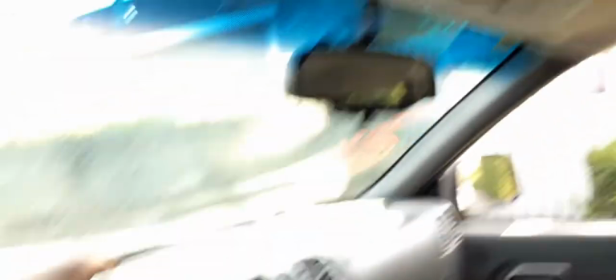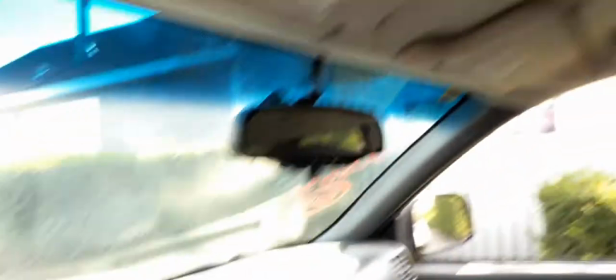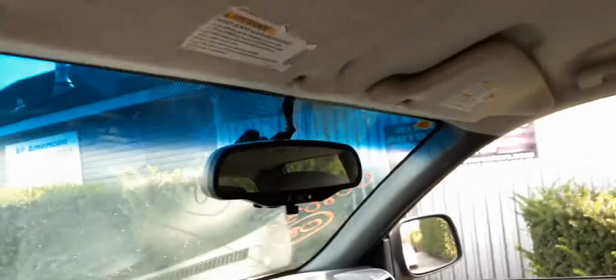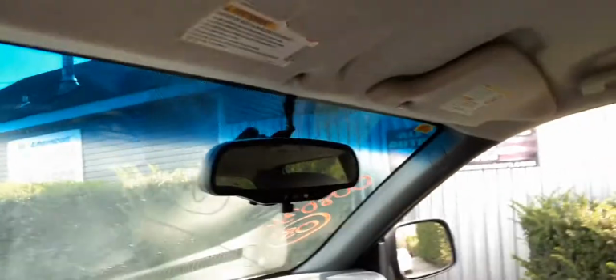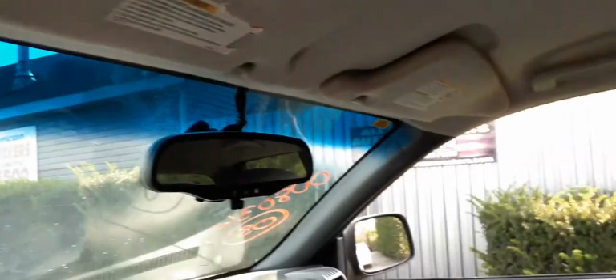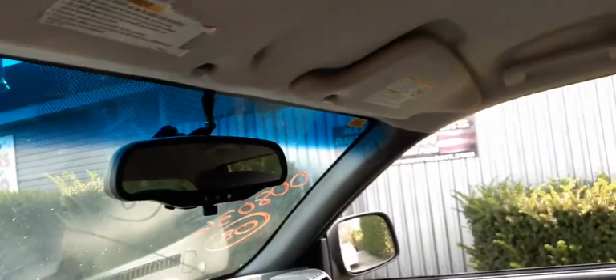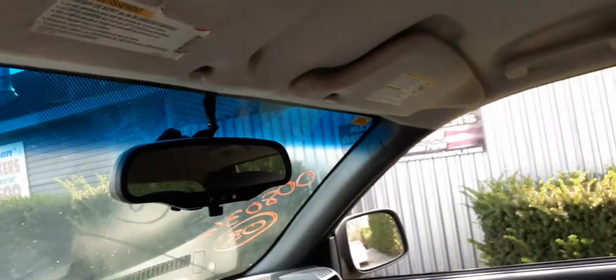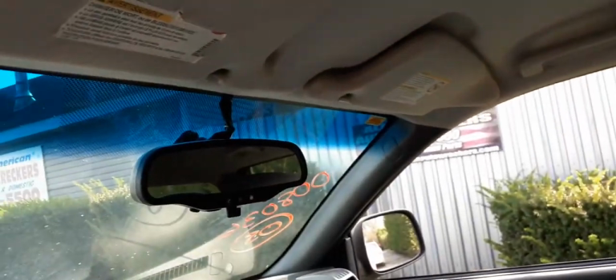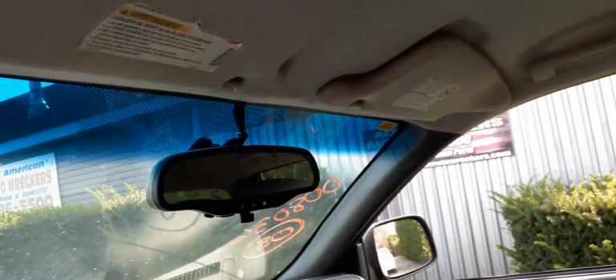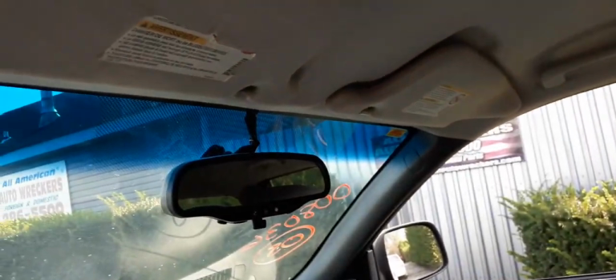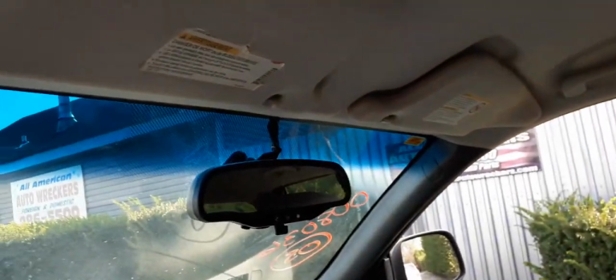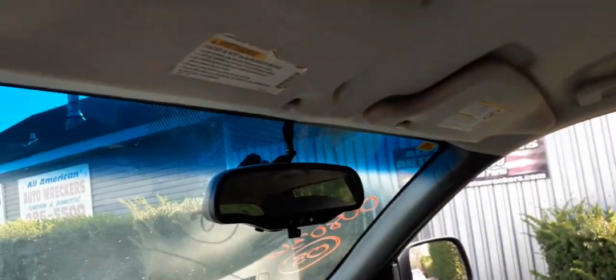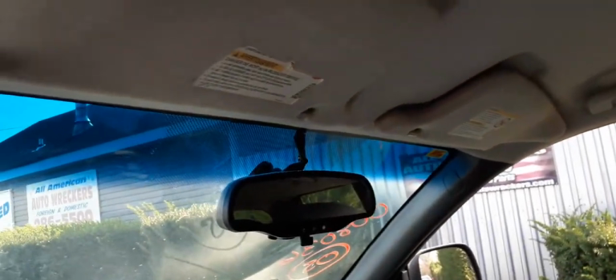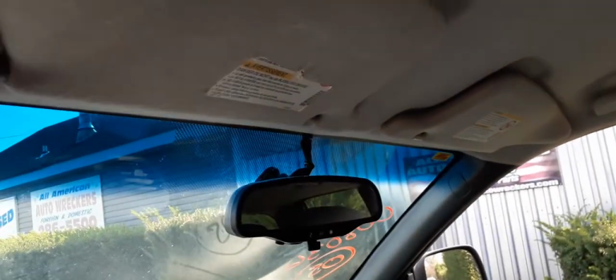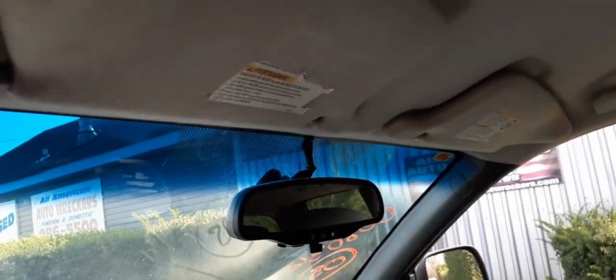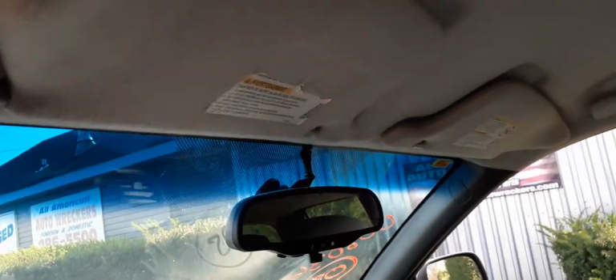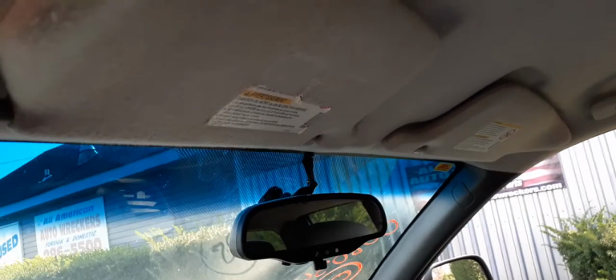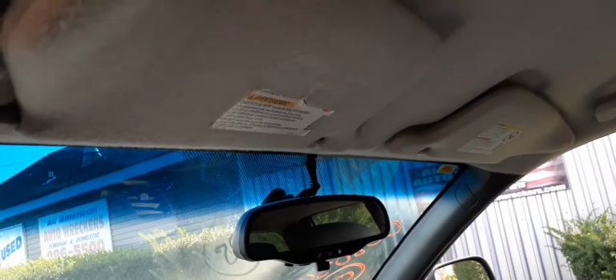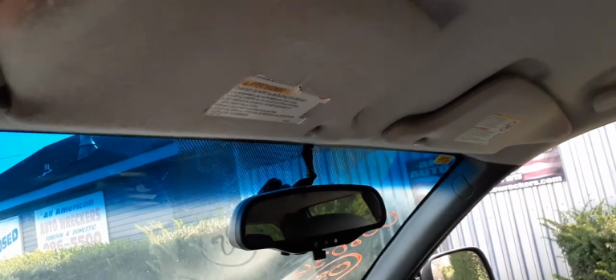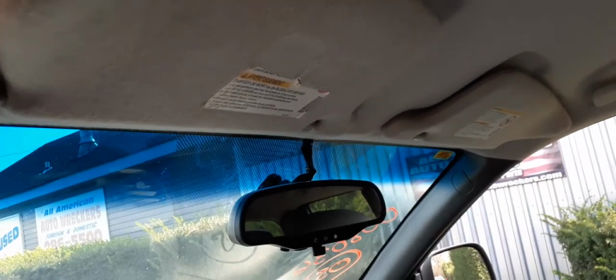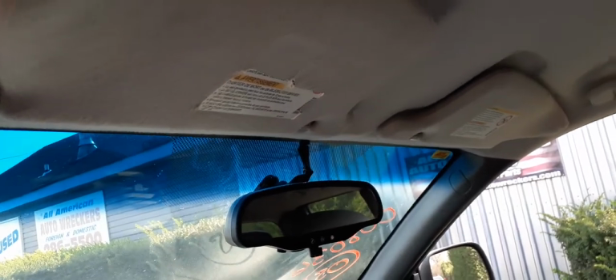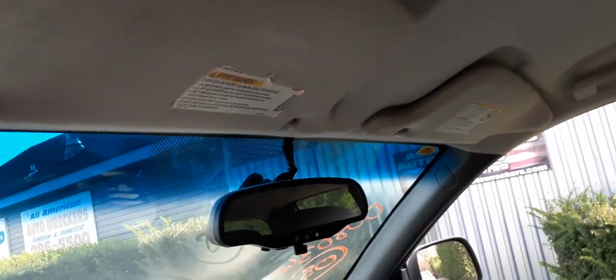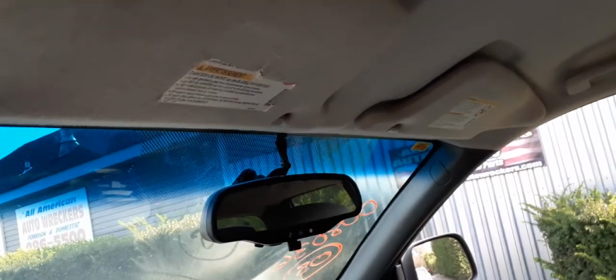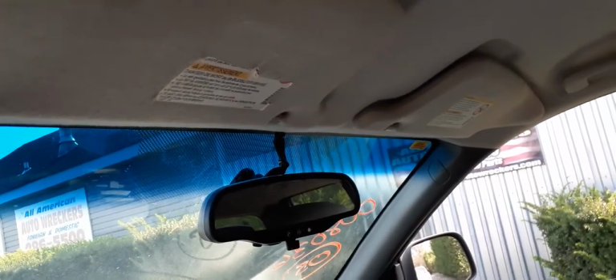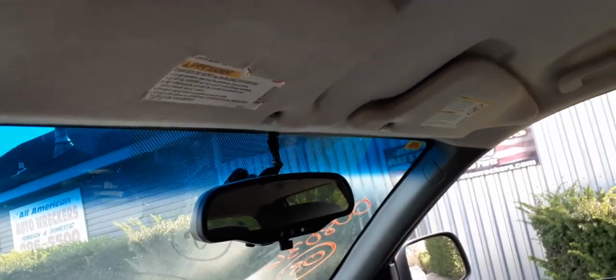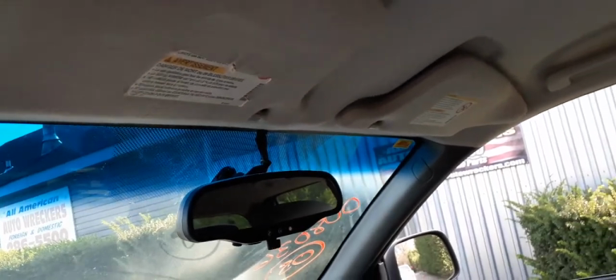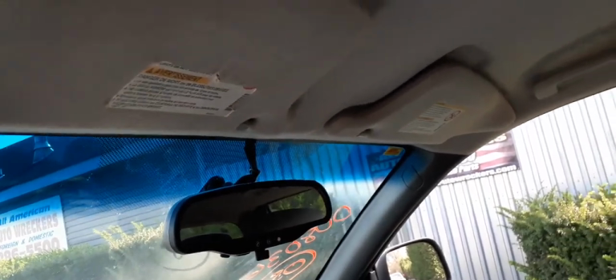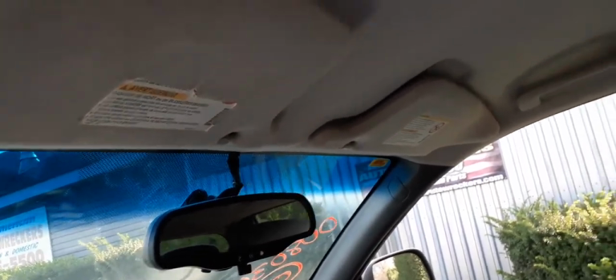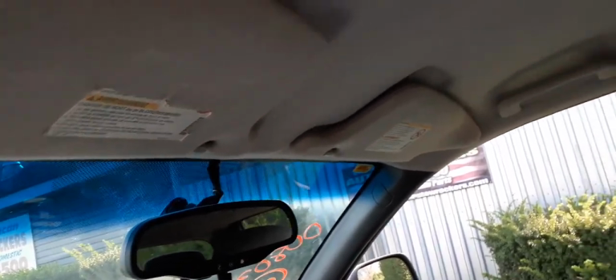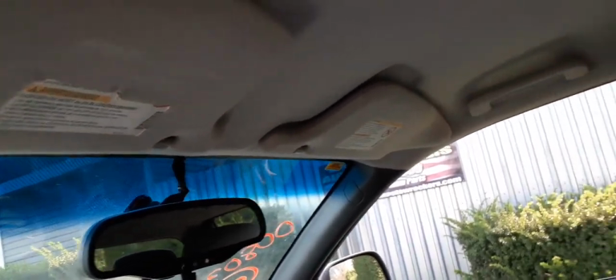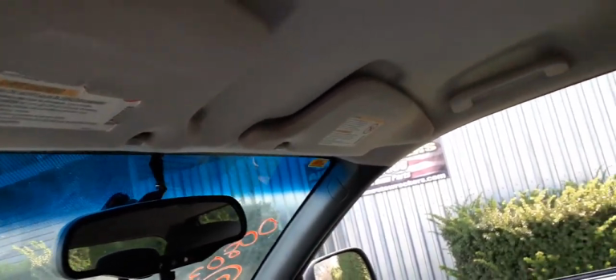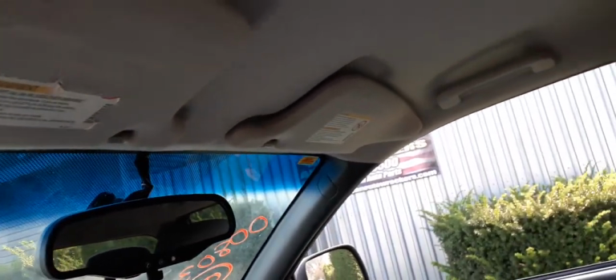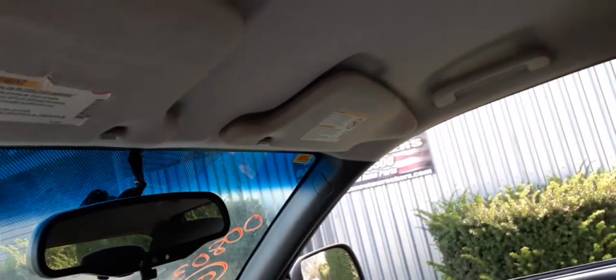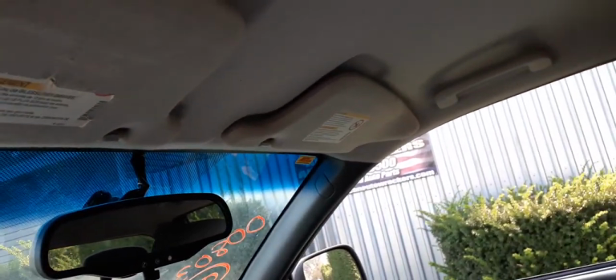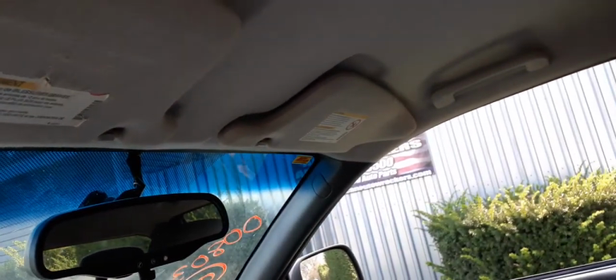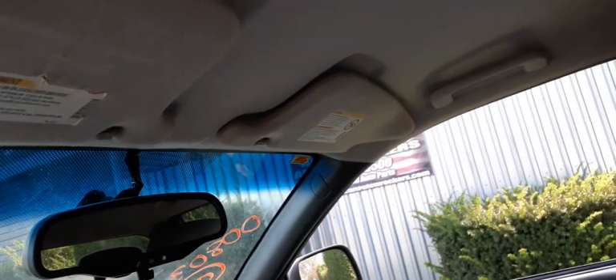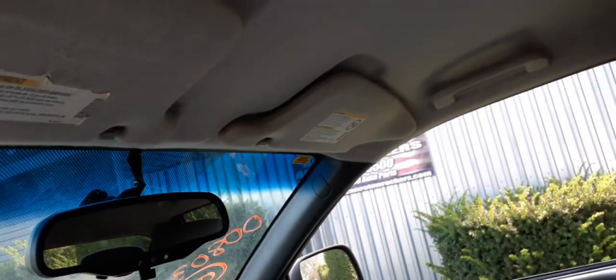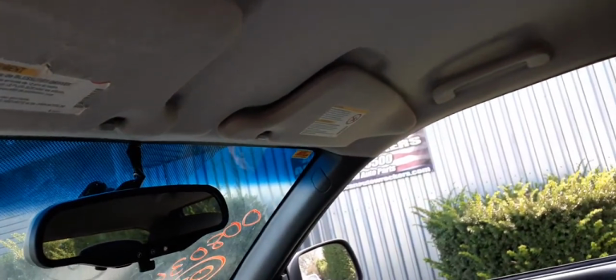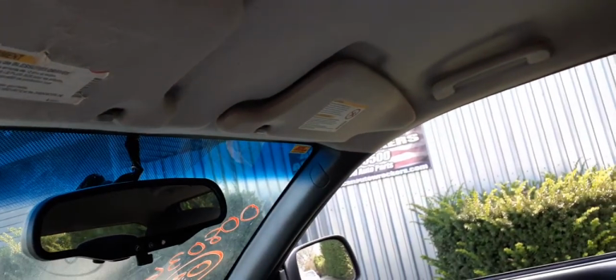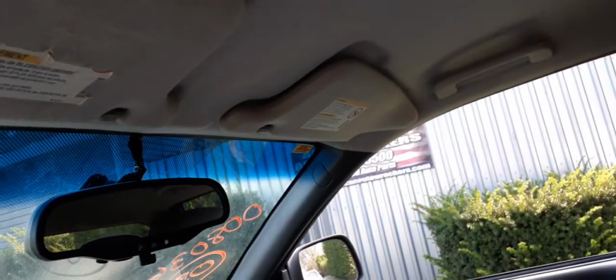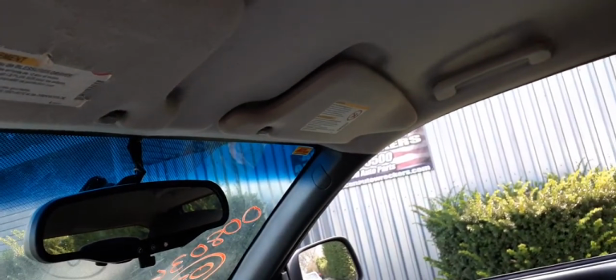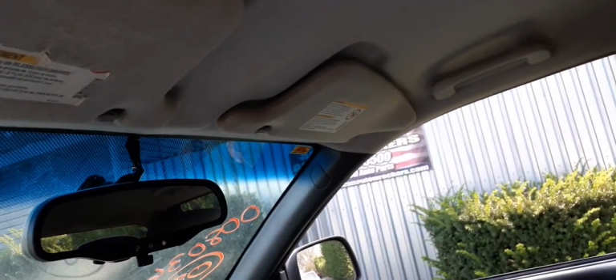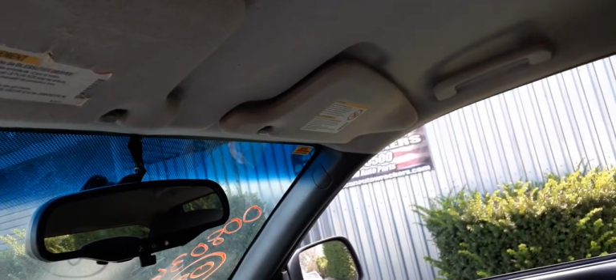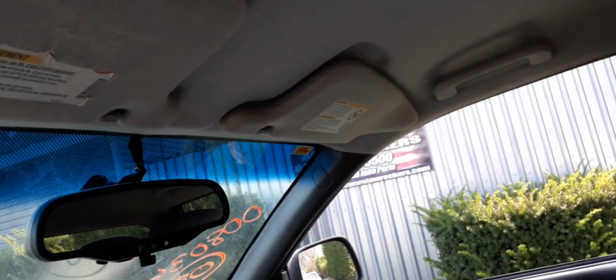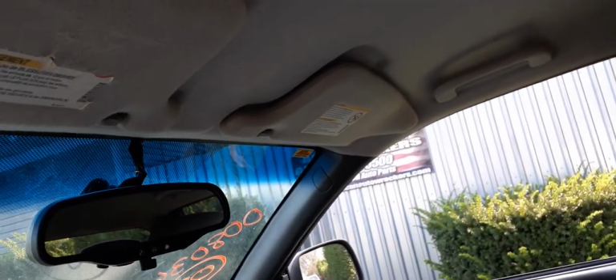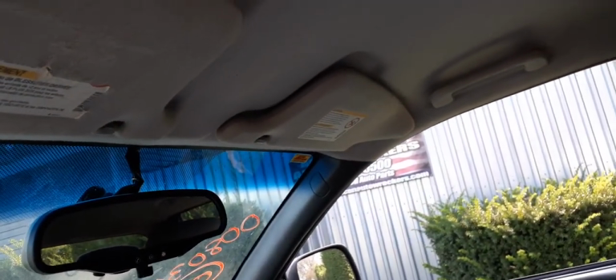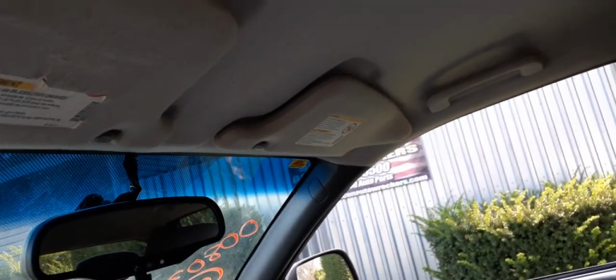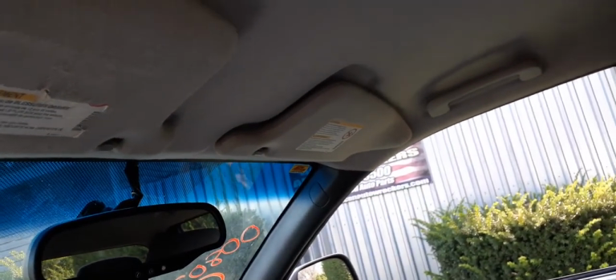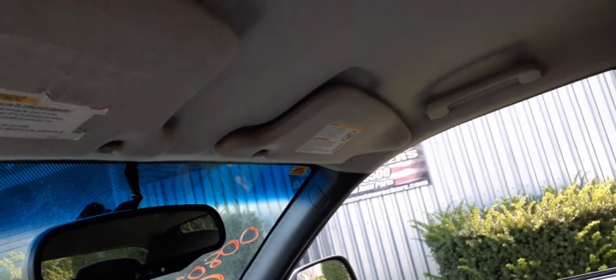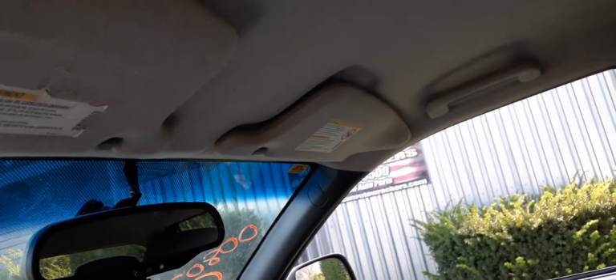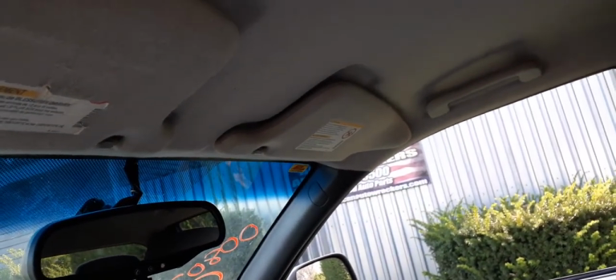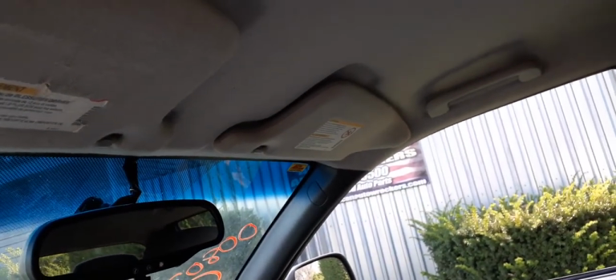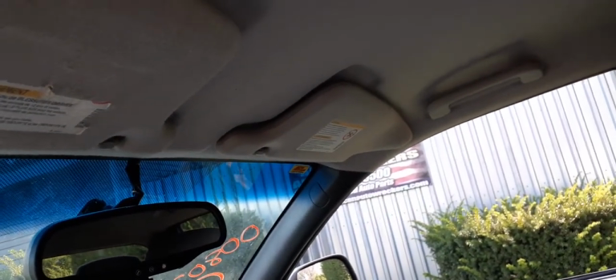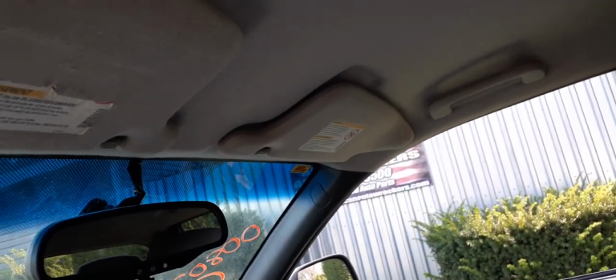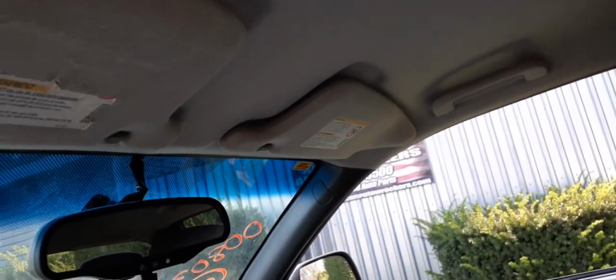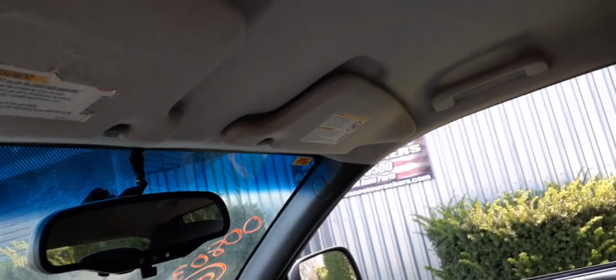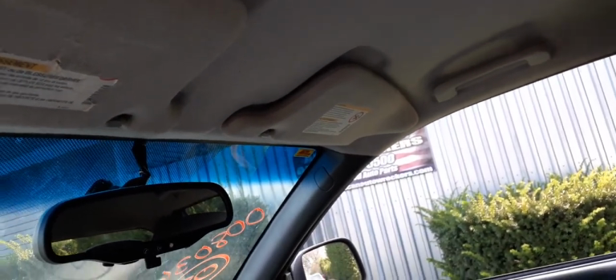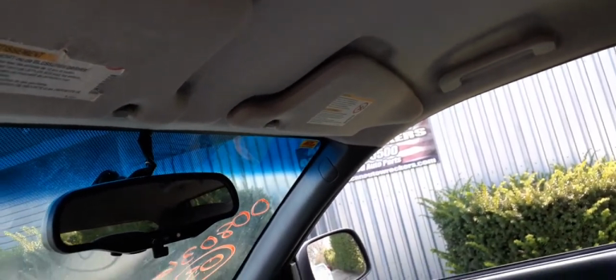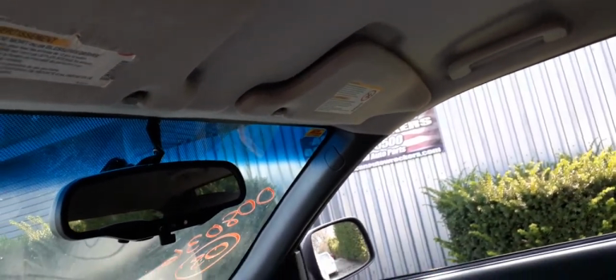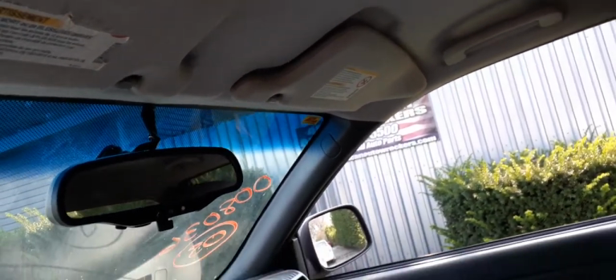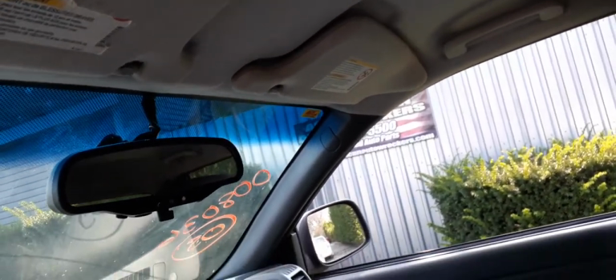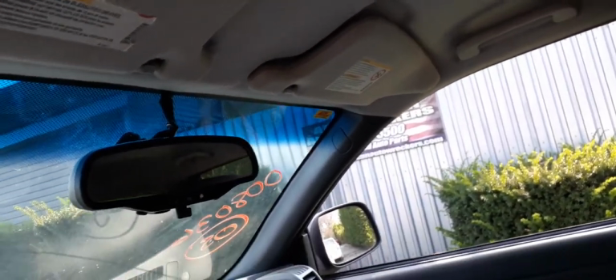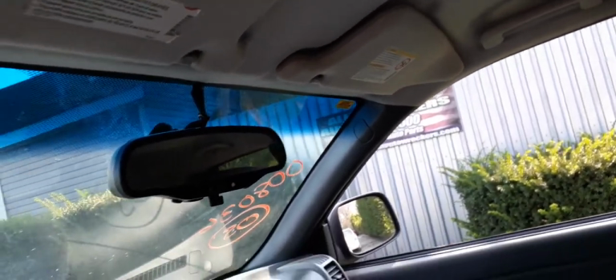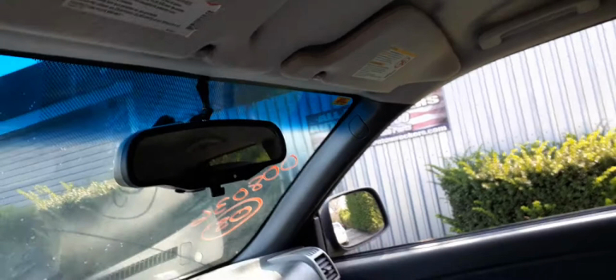Sun visors are both good. Left side is a plain gray cloth. Right side is a plain mirror.